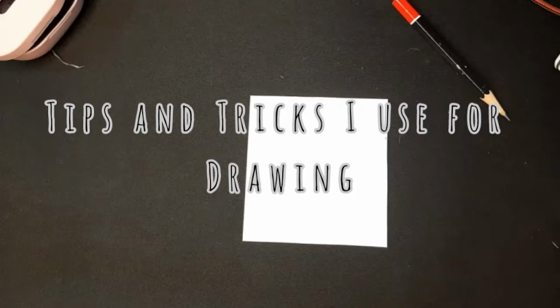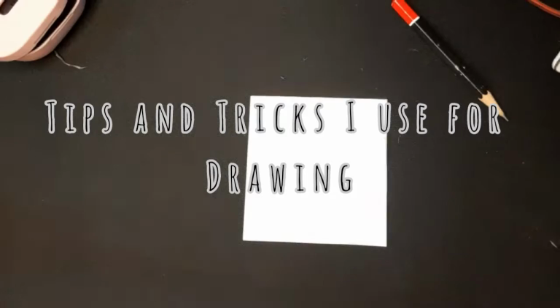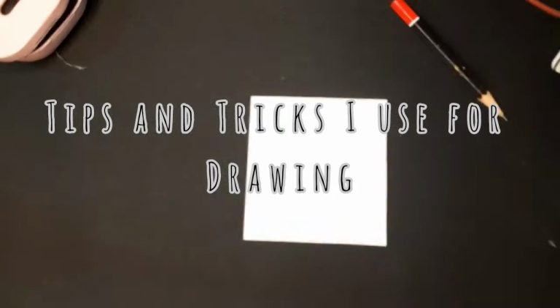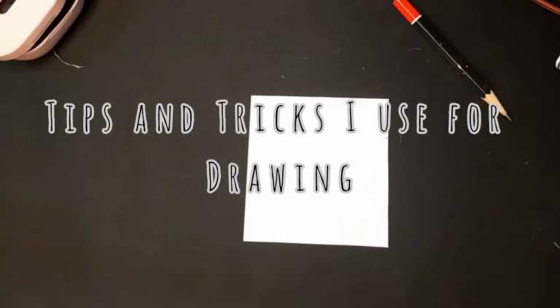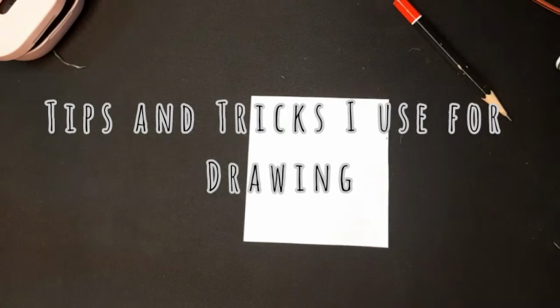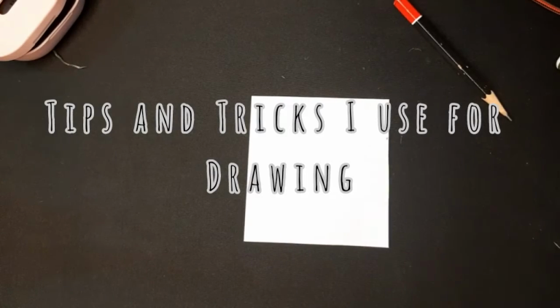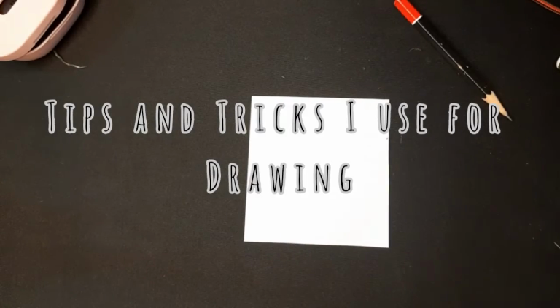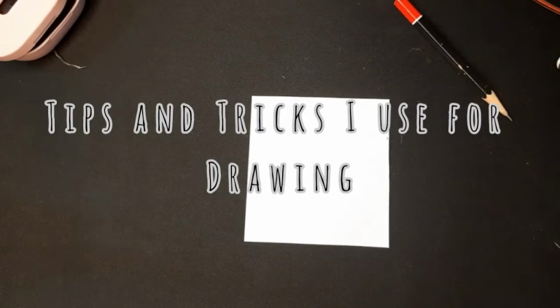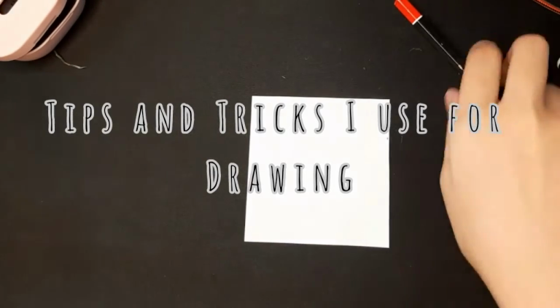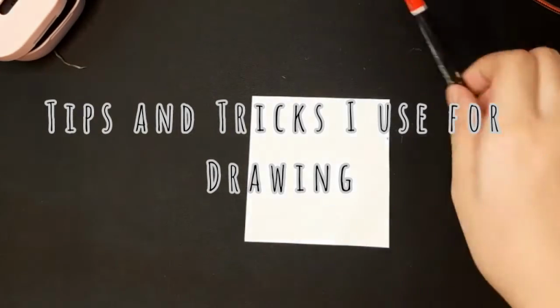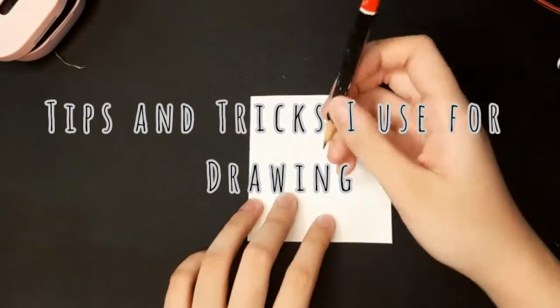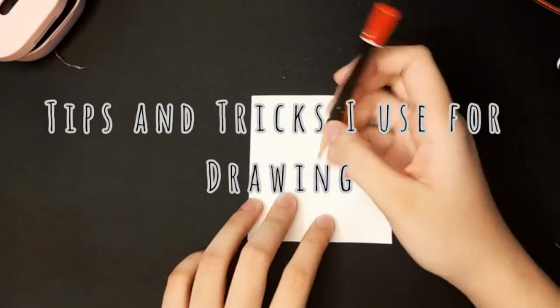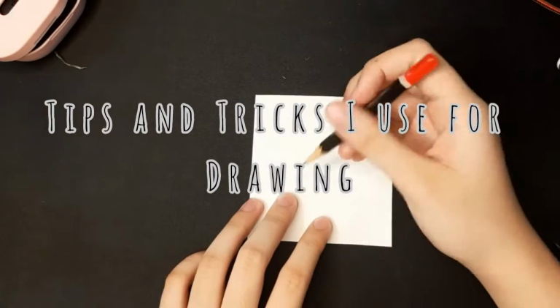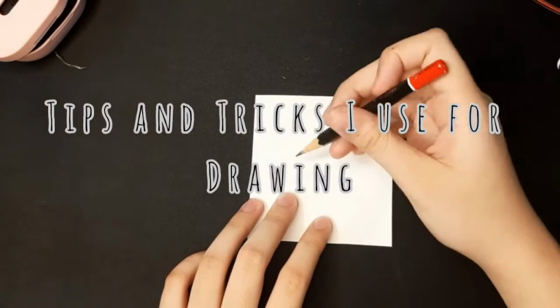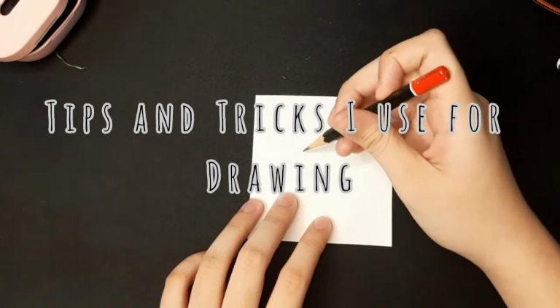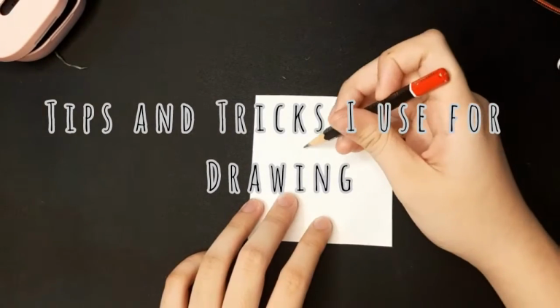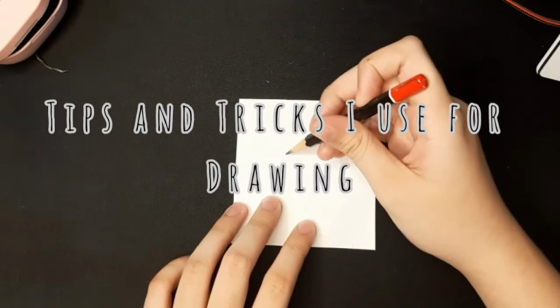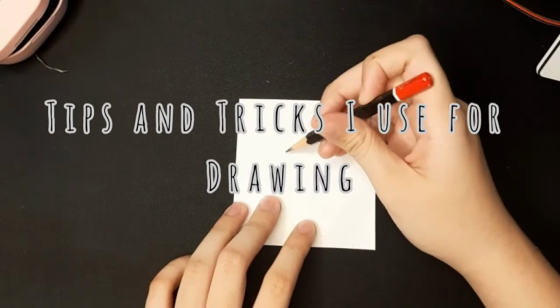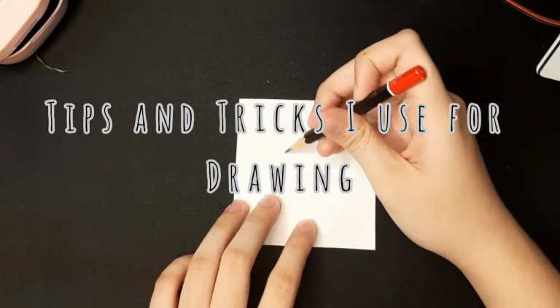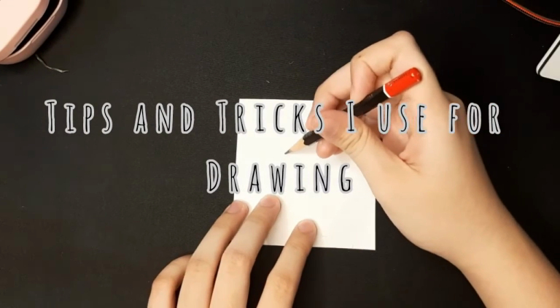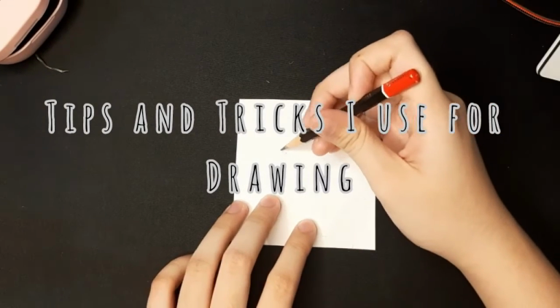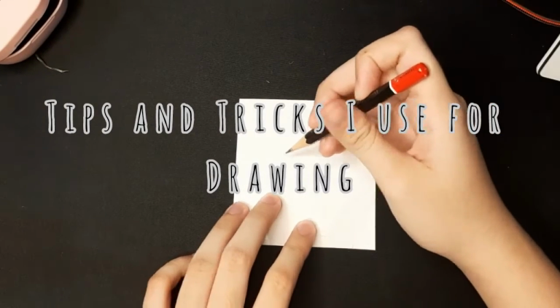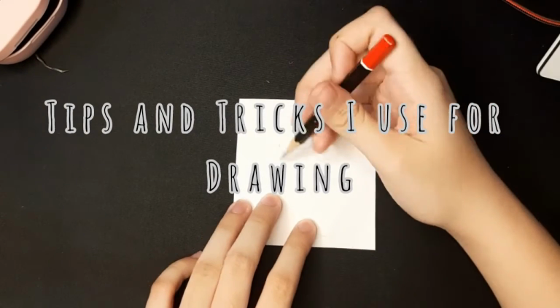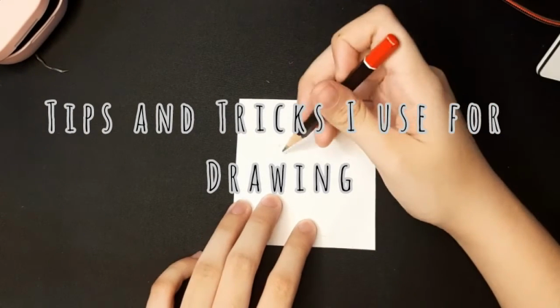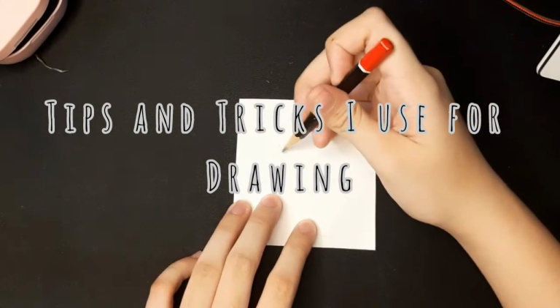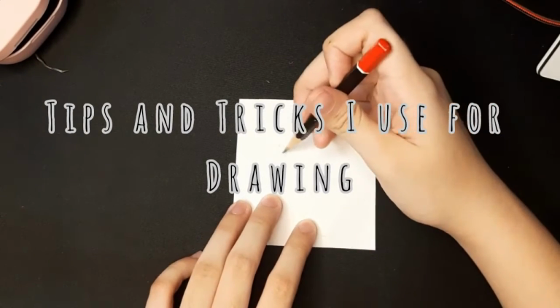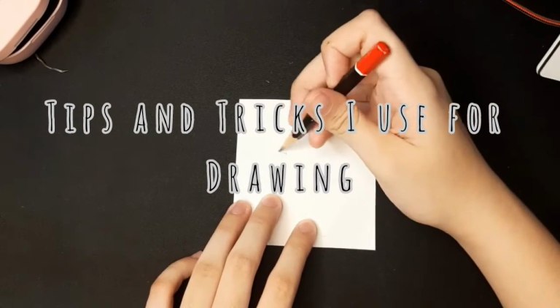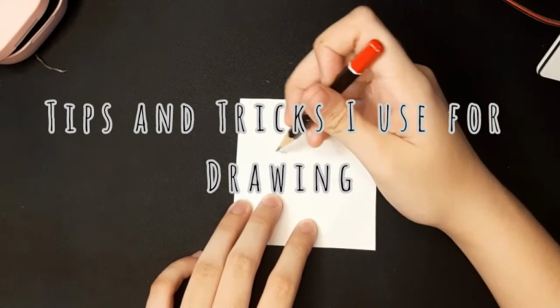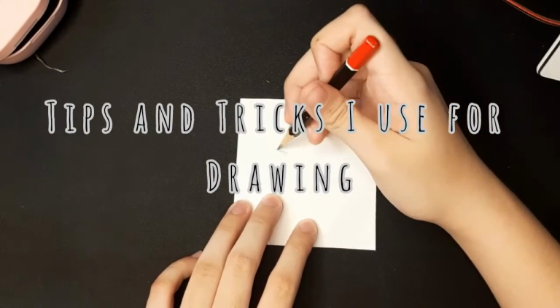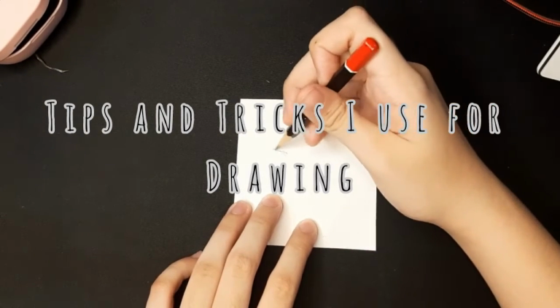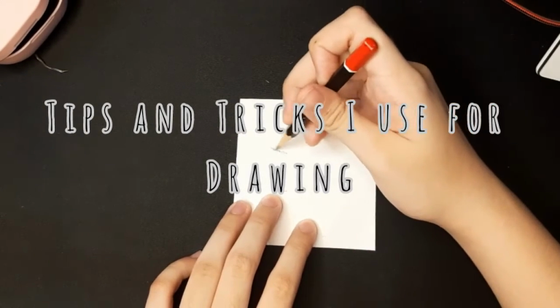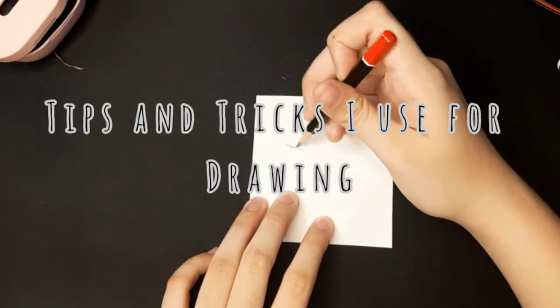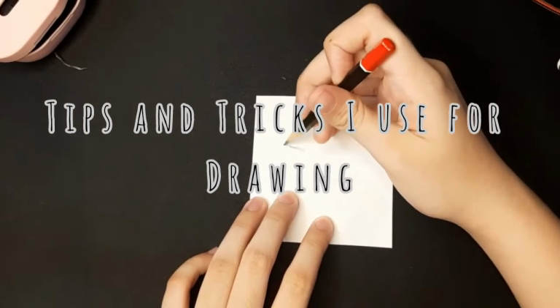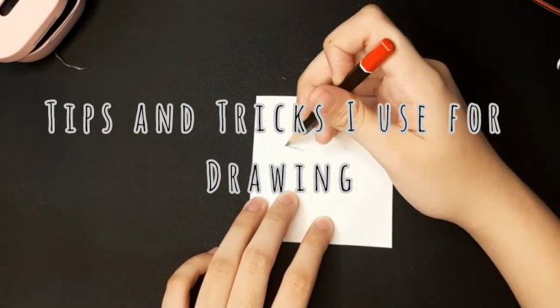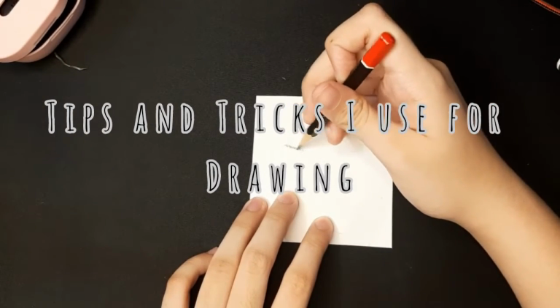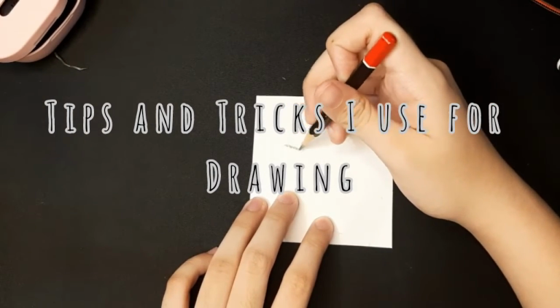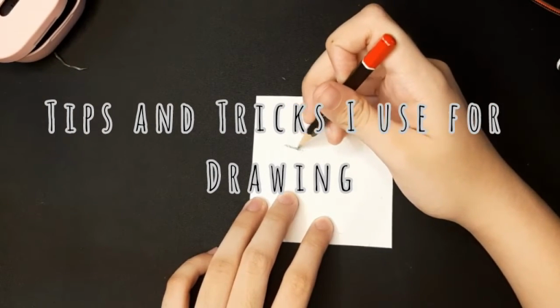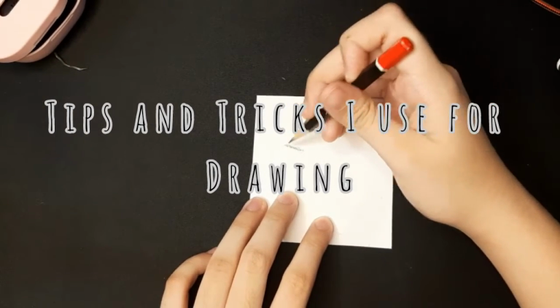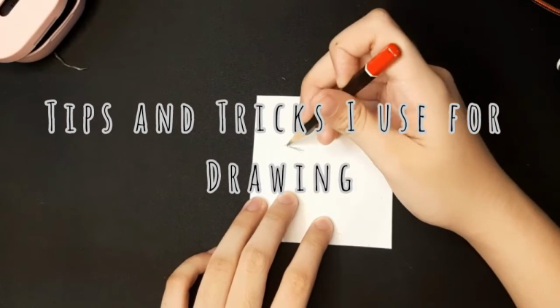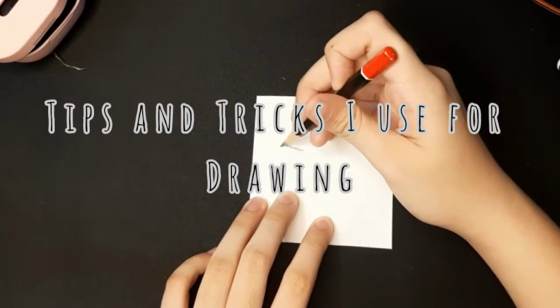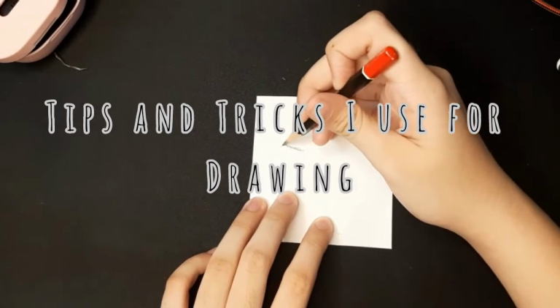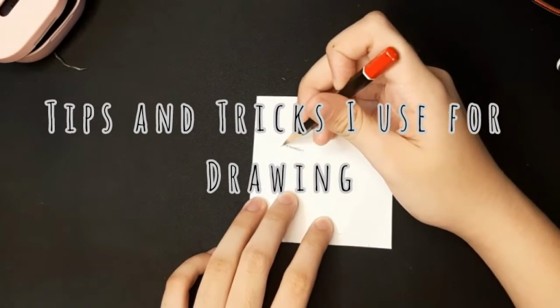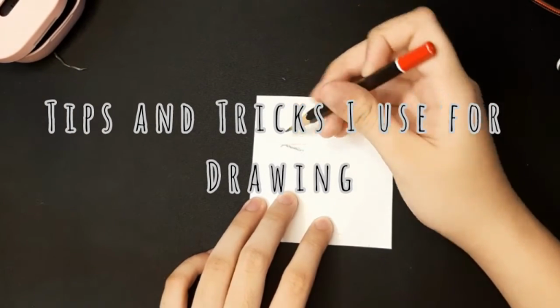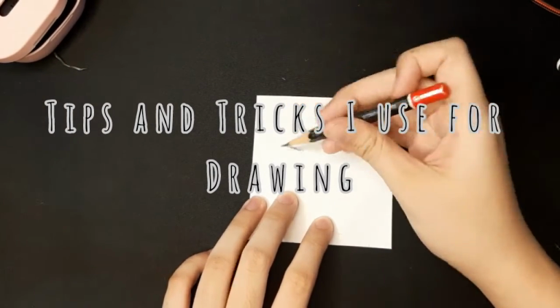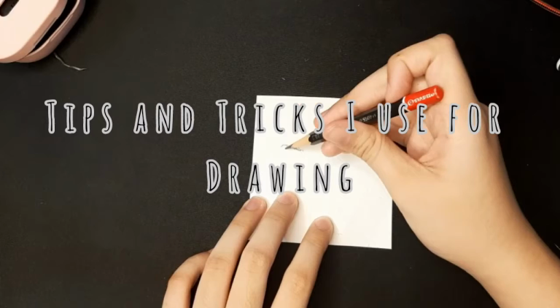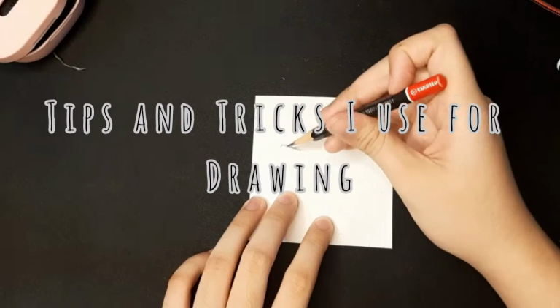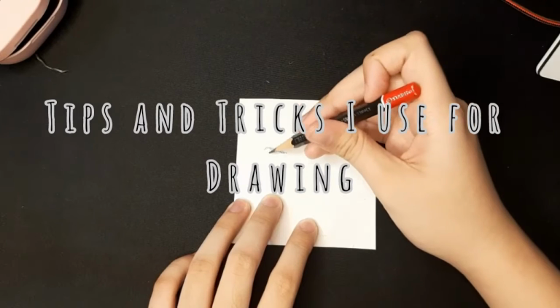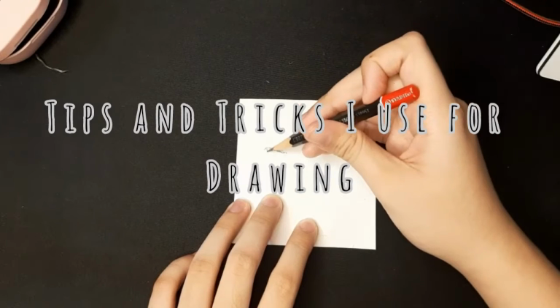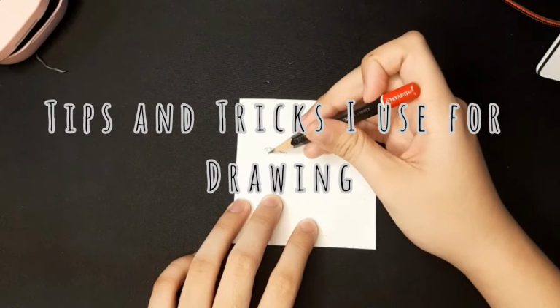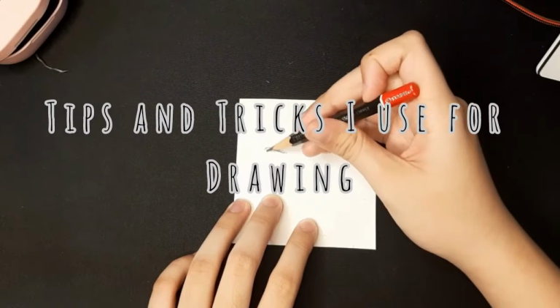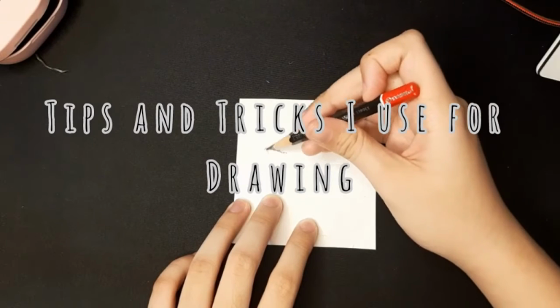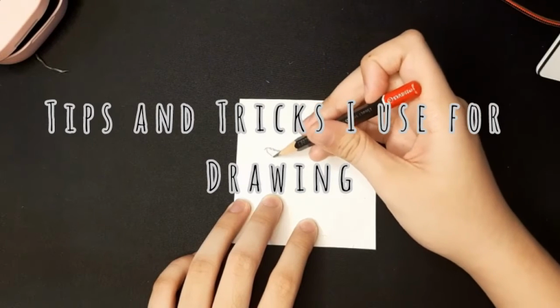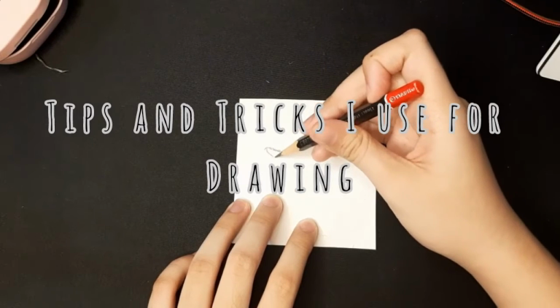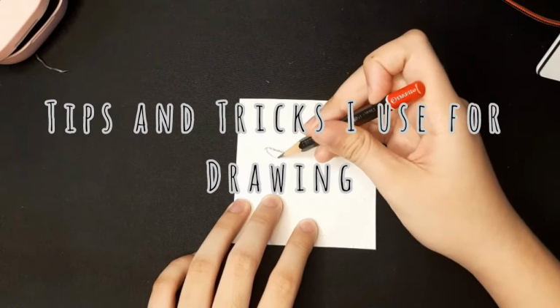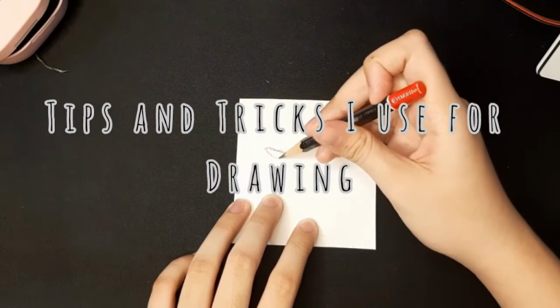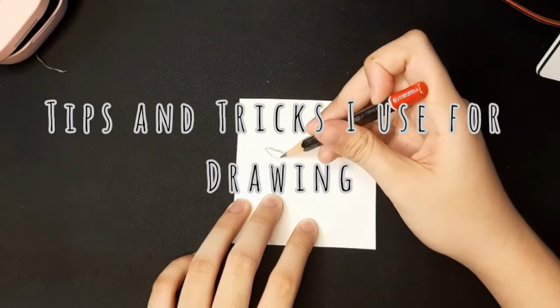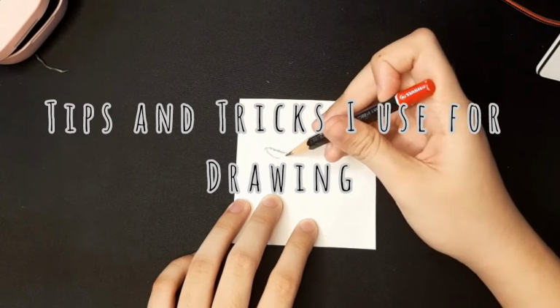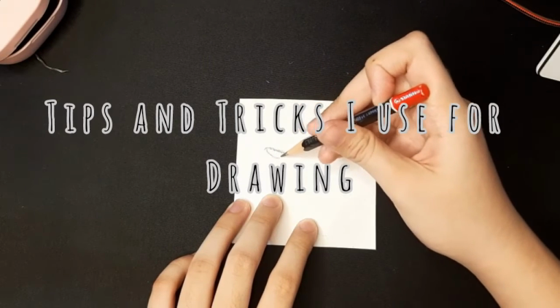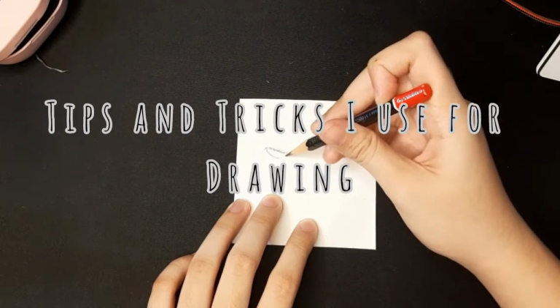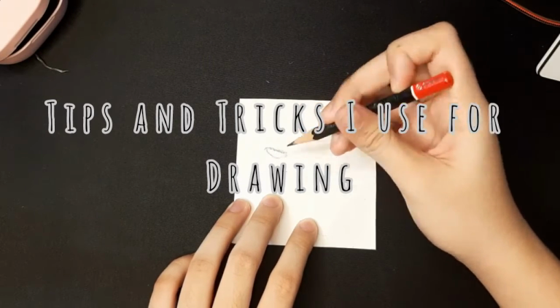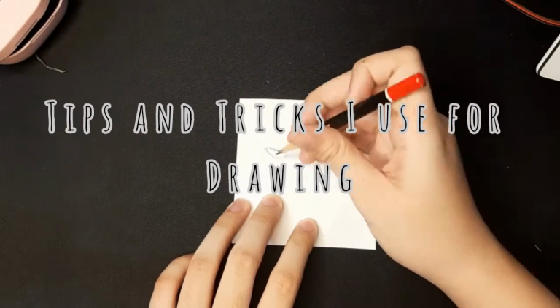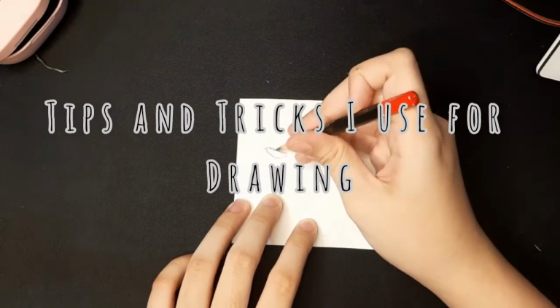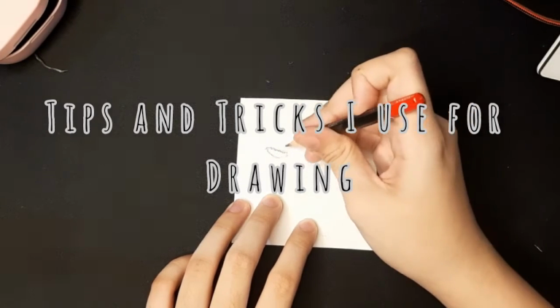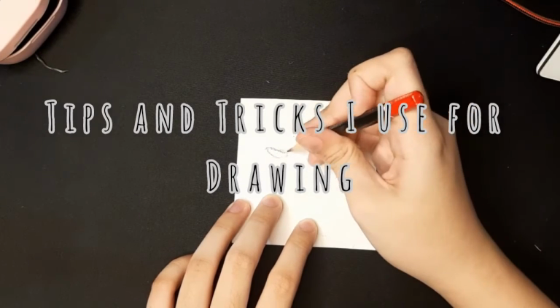Alright, today I'm gonna give you some tips and tricks on drawing. I know I'm not an expert, but here's some tips I use.